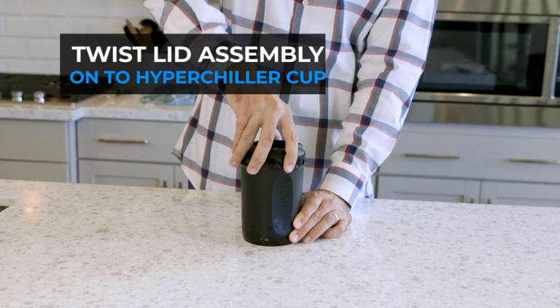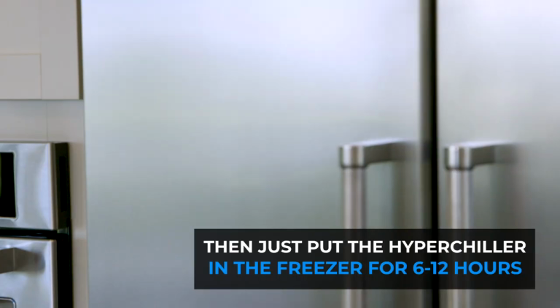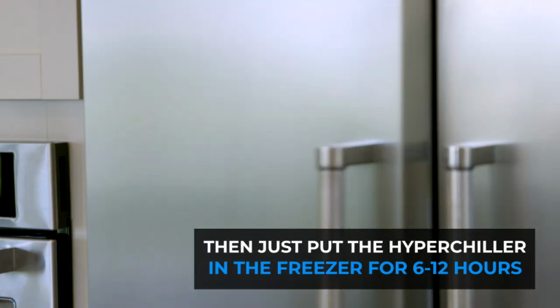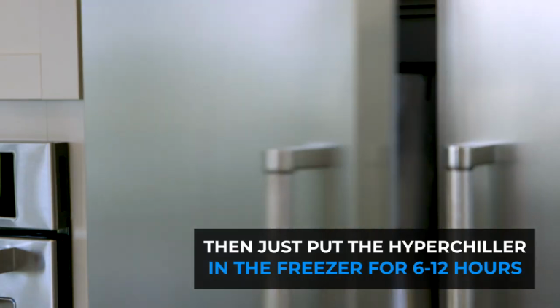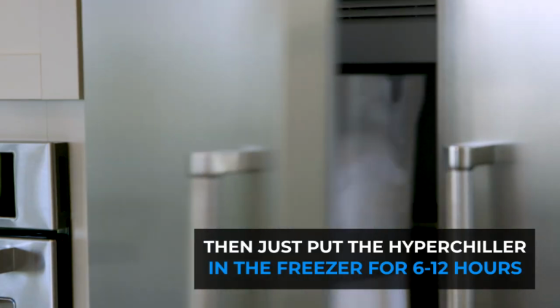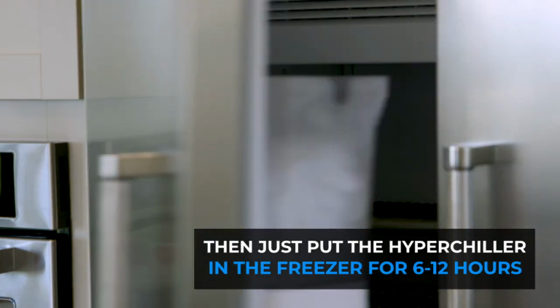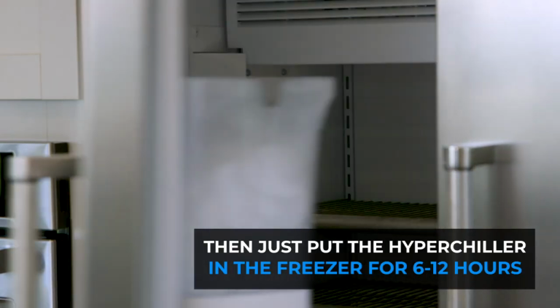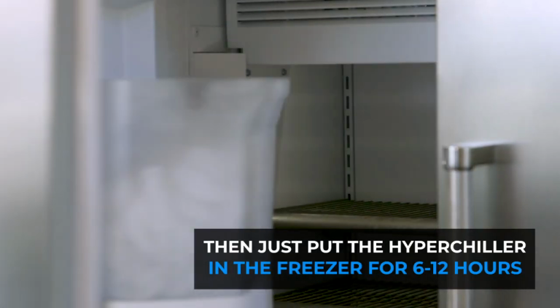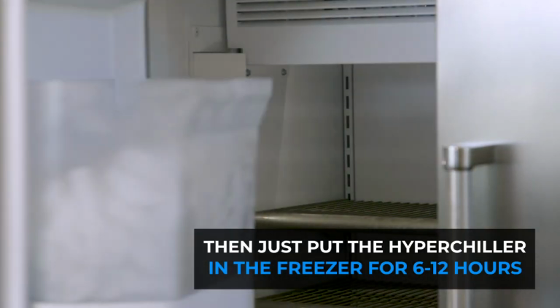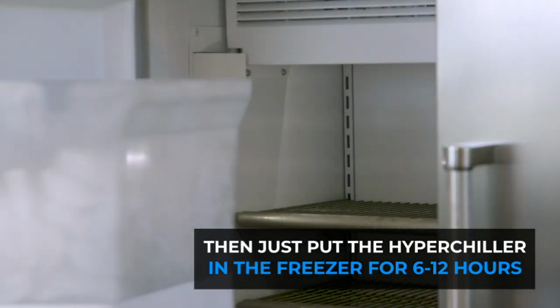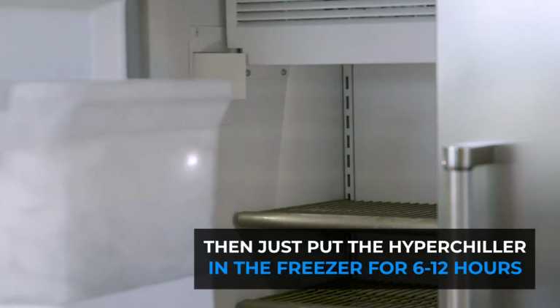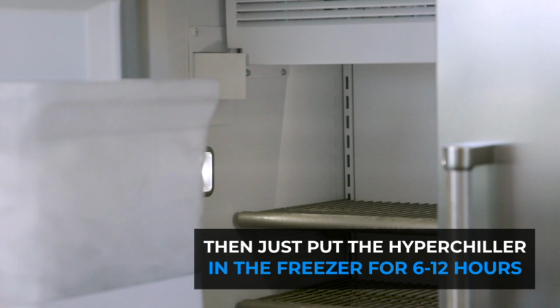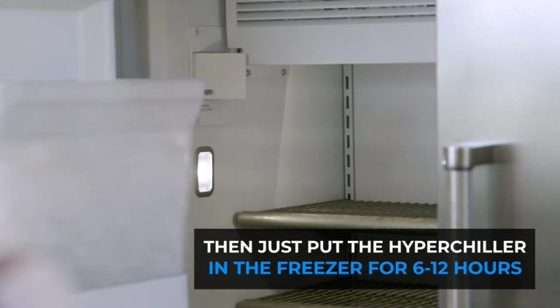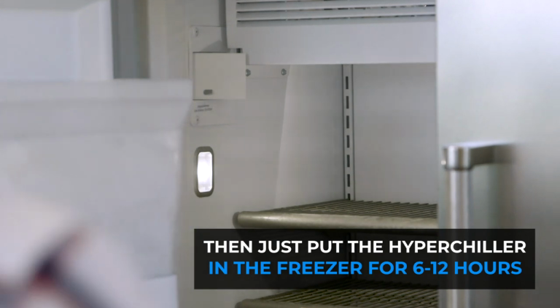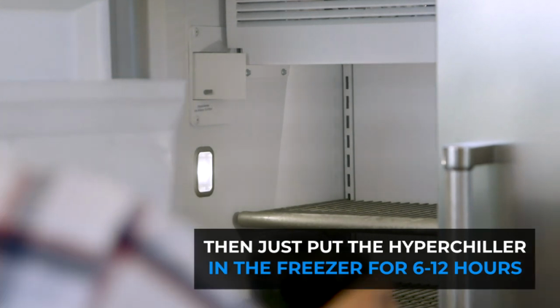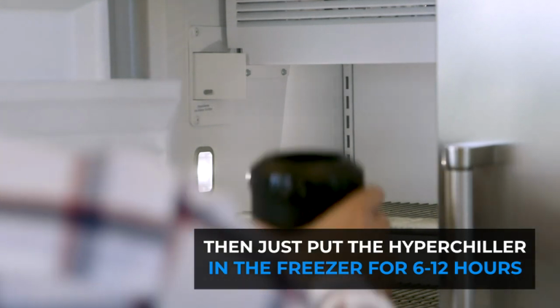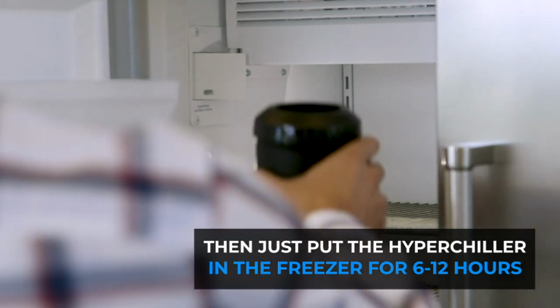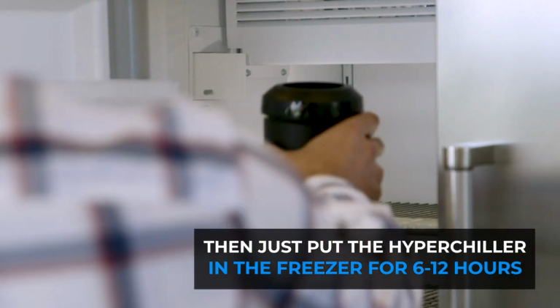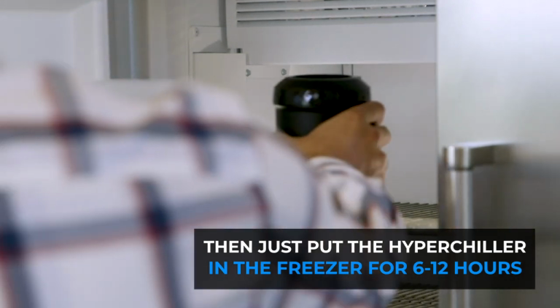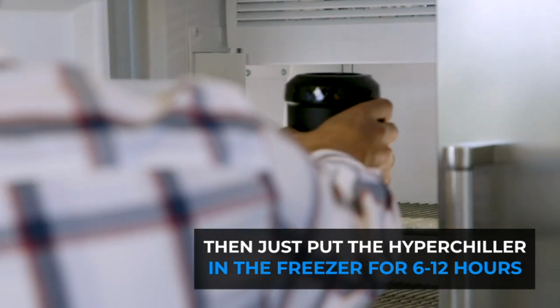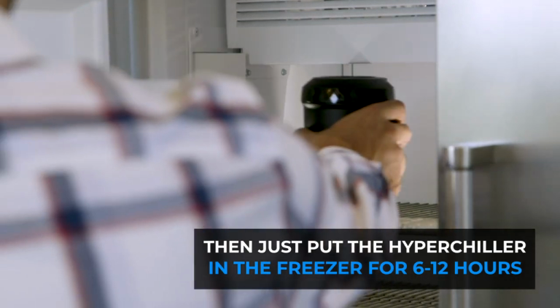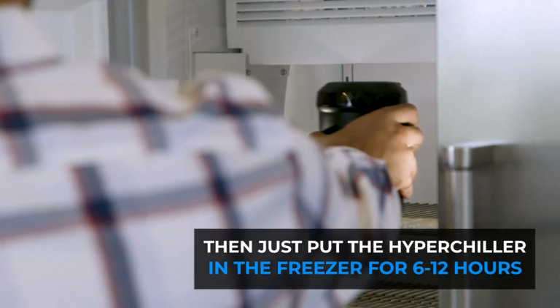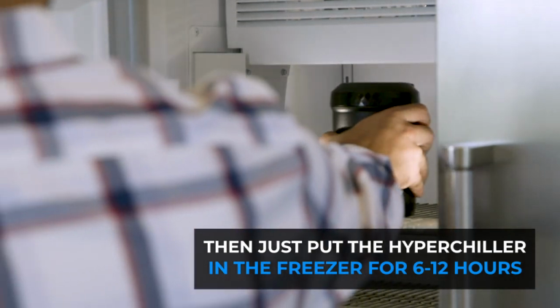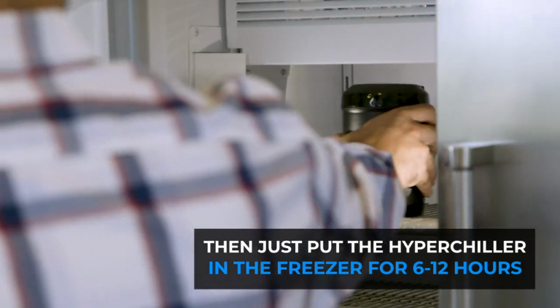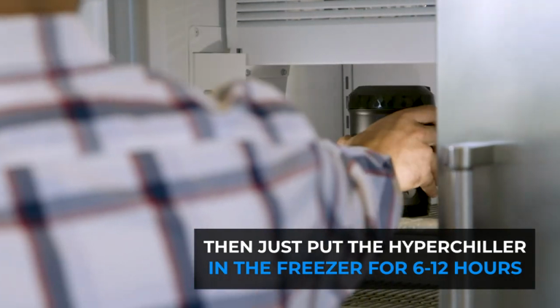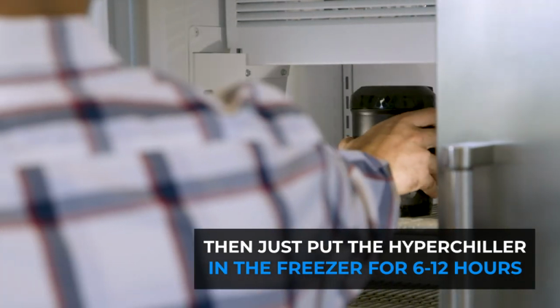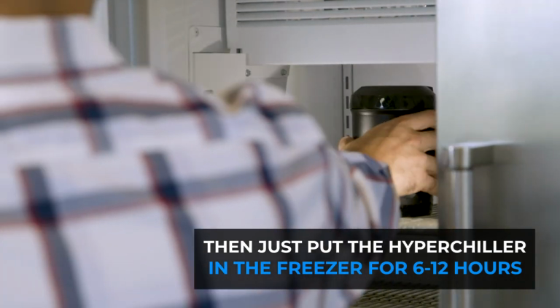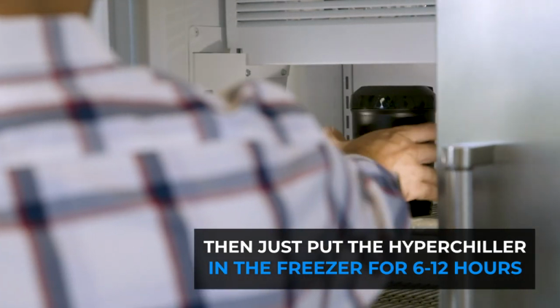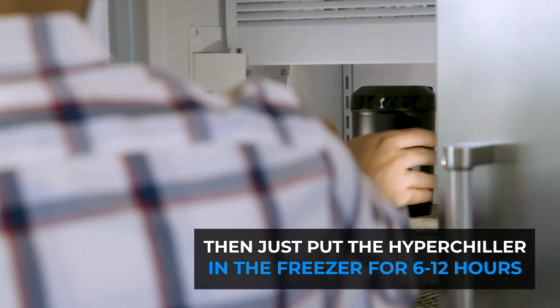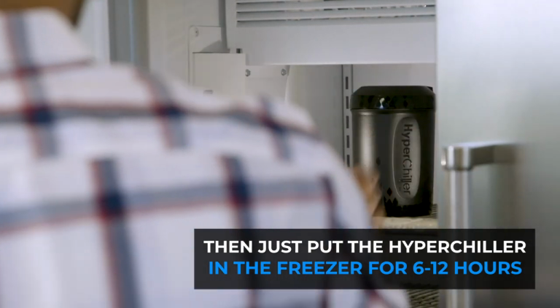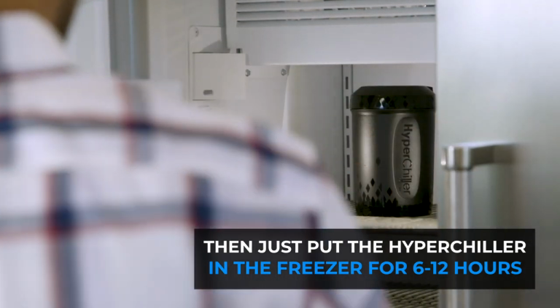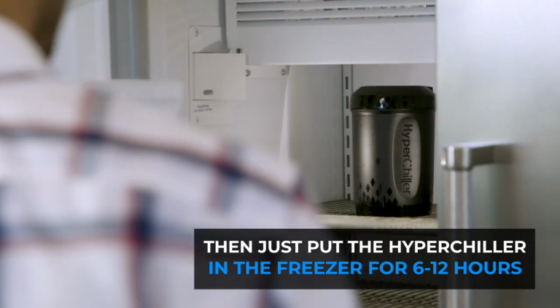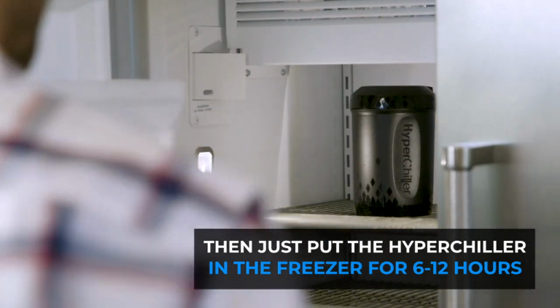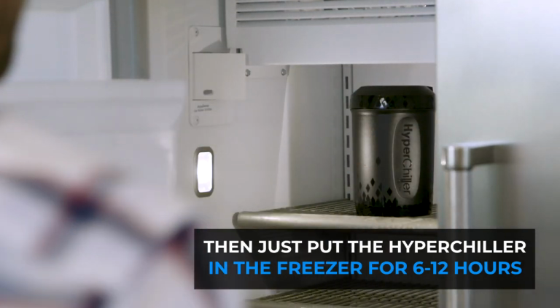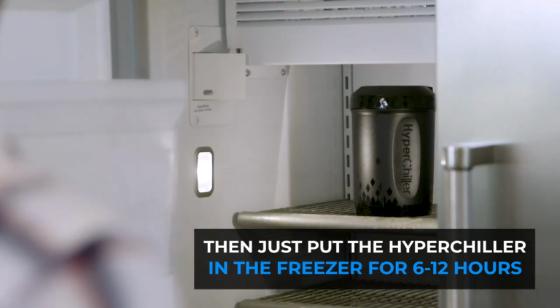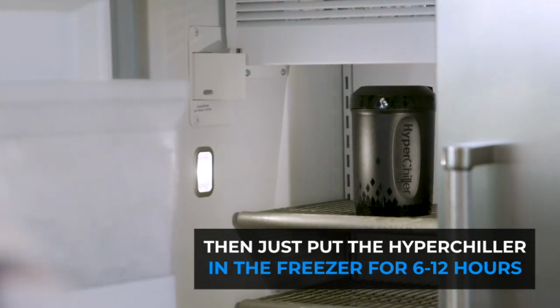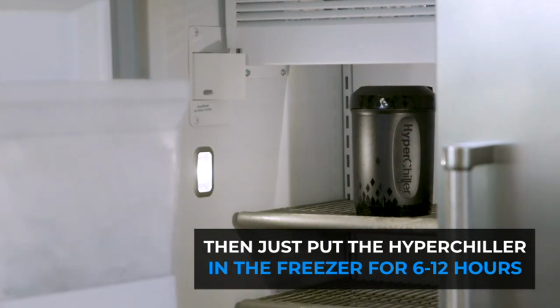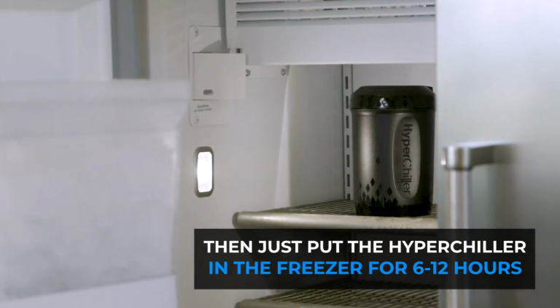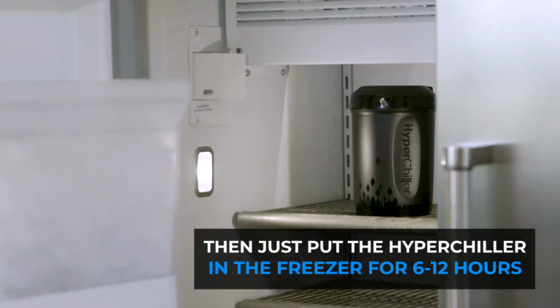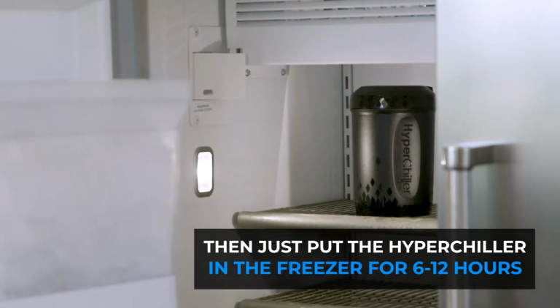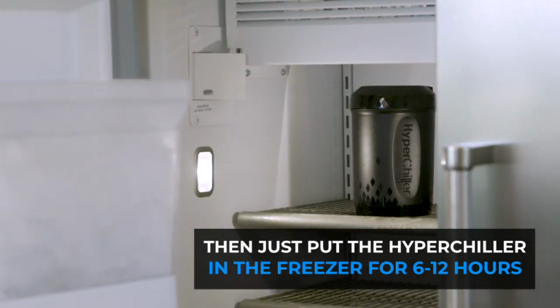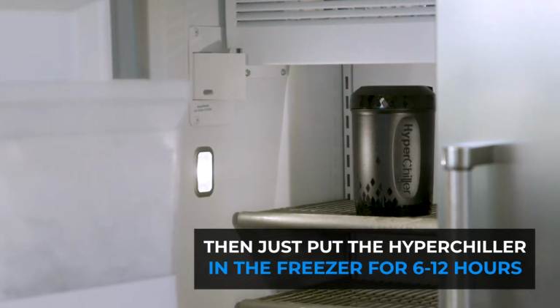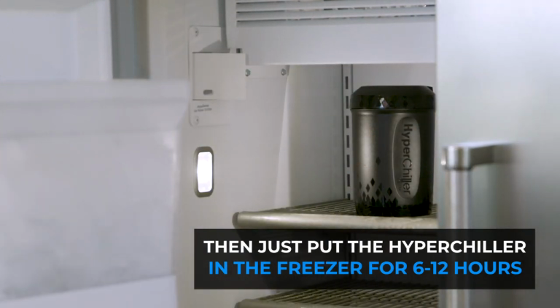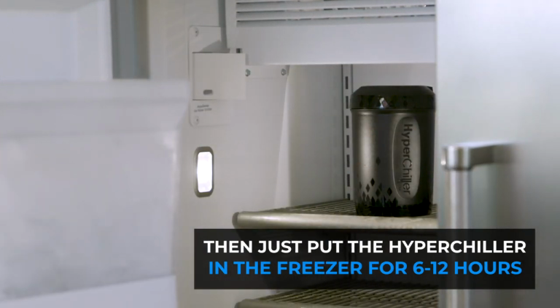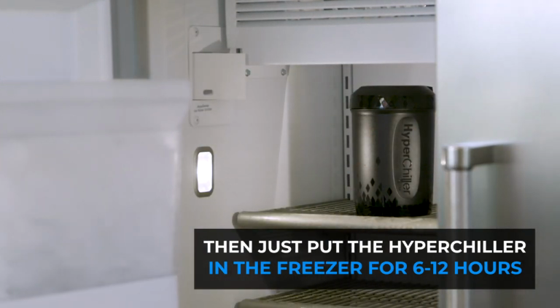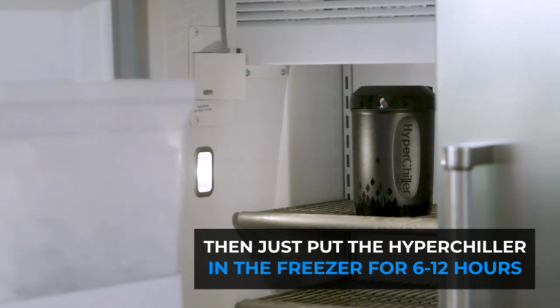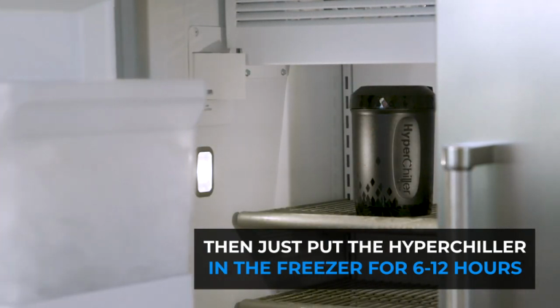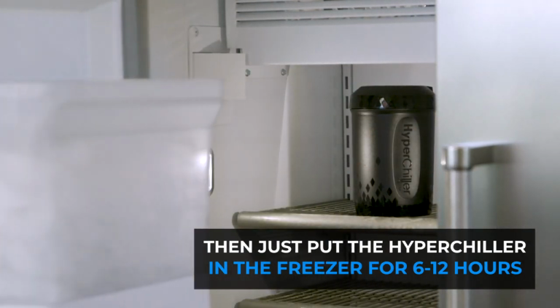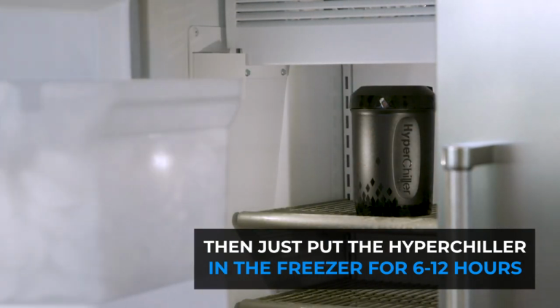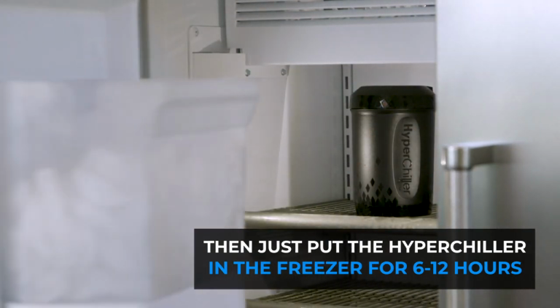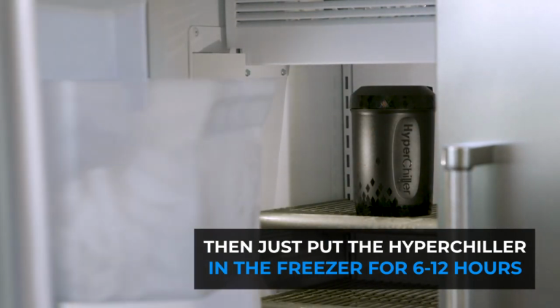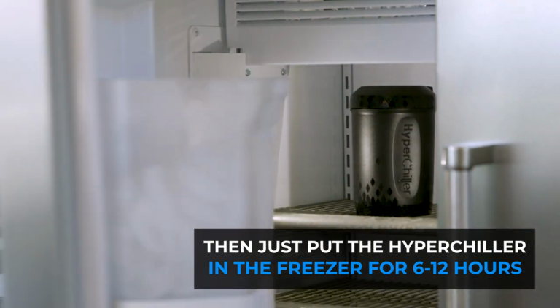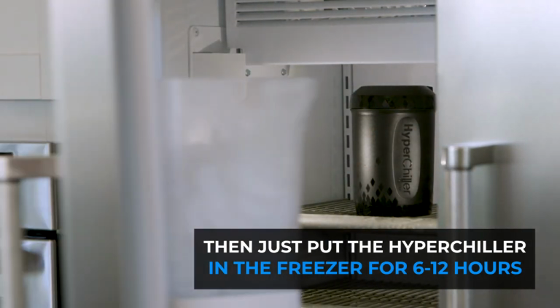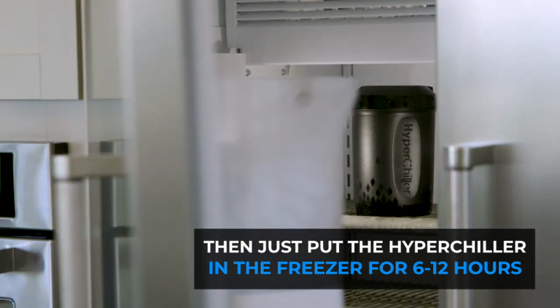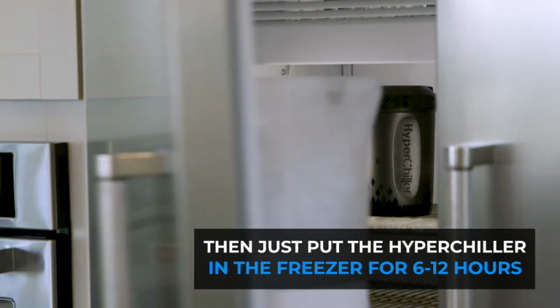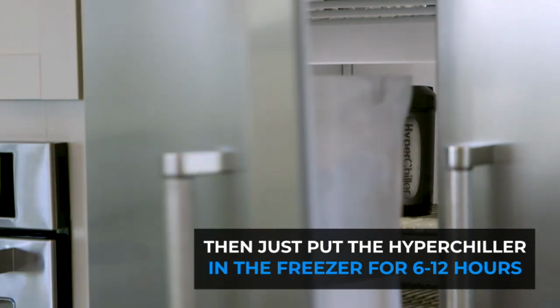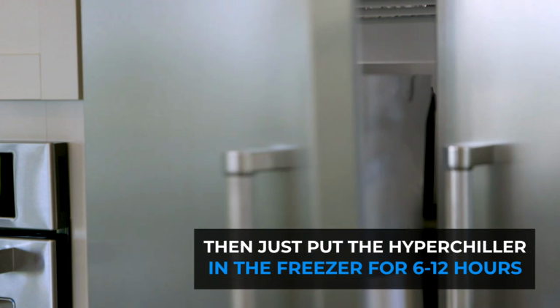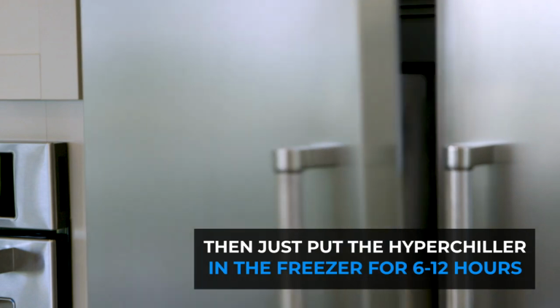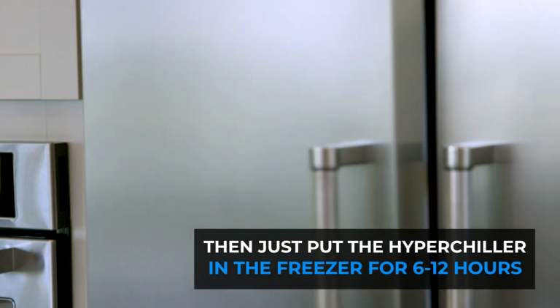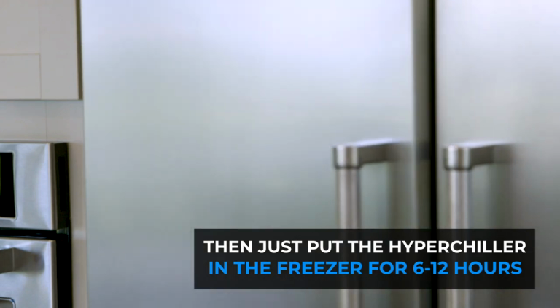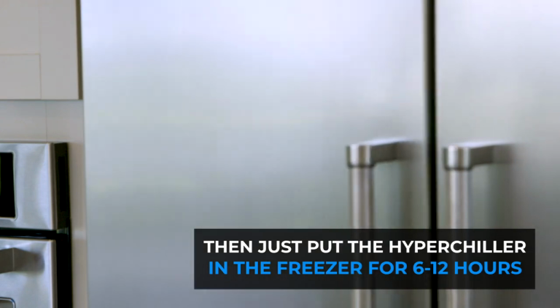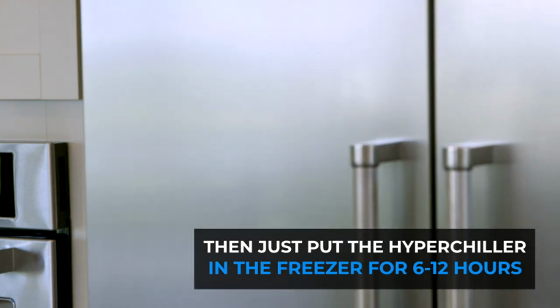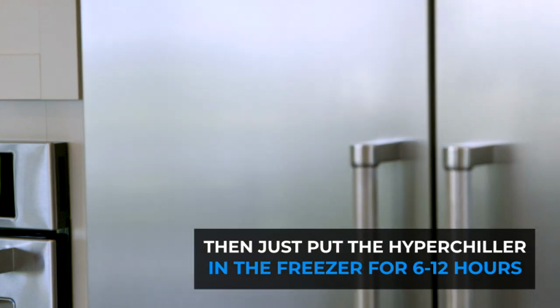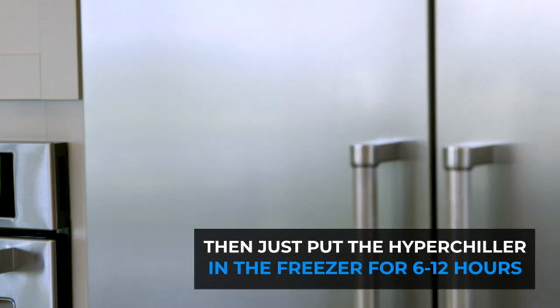Then put the product upright in the freezer. Depending on water and freezer temperature, this initial freeze can take up to 12 hours to freeze solid.